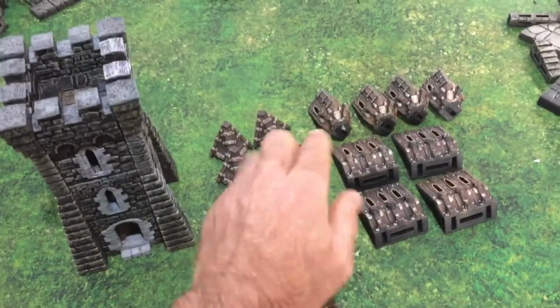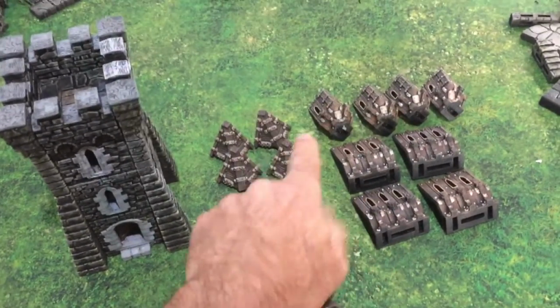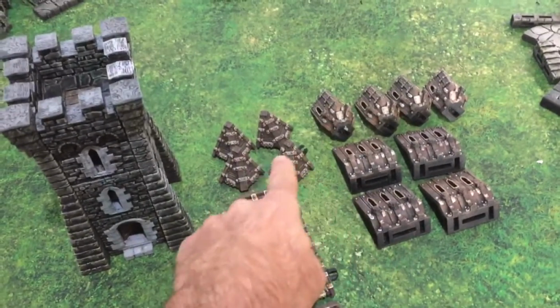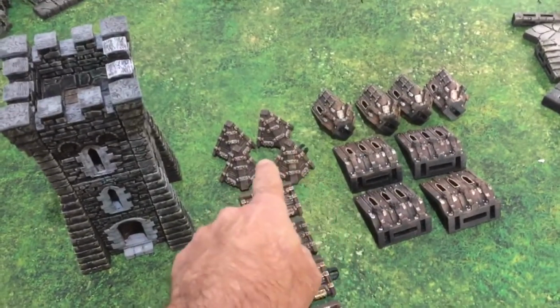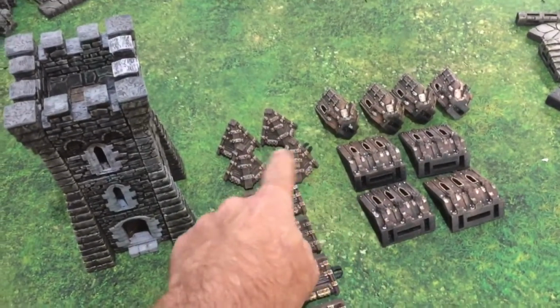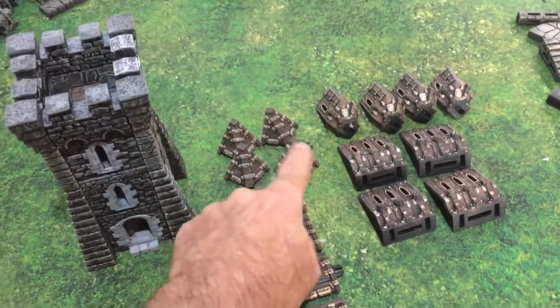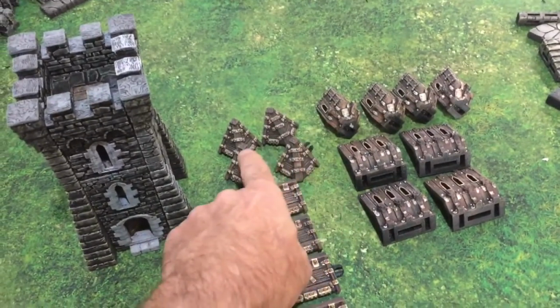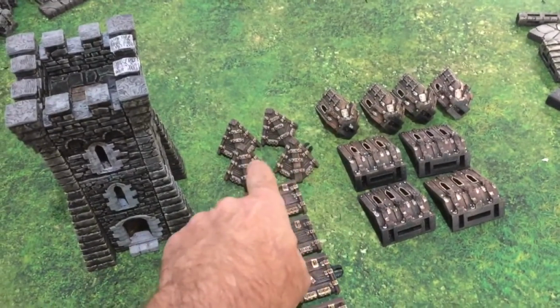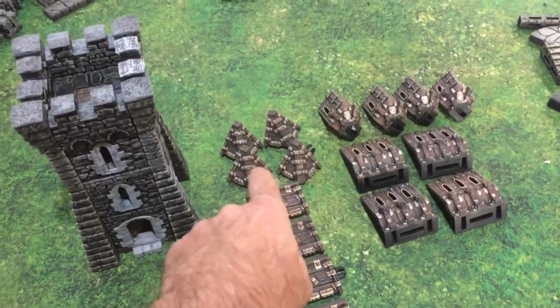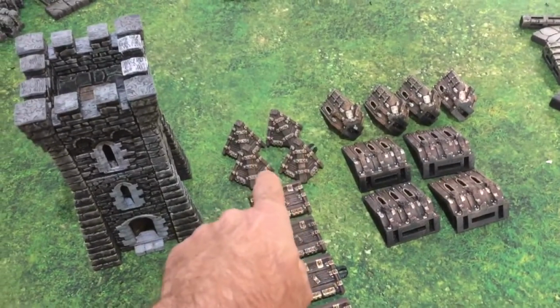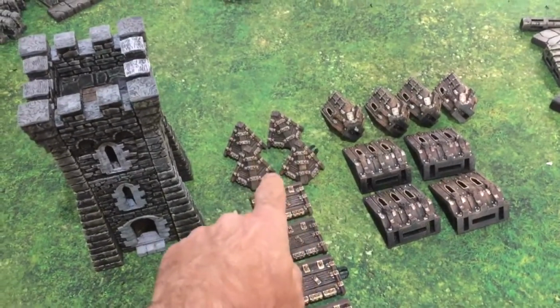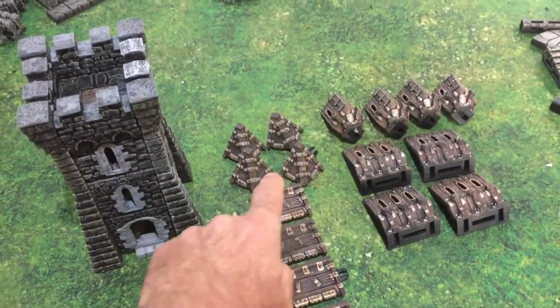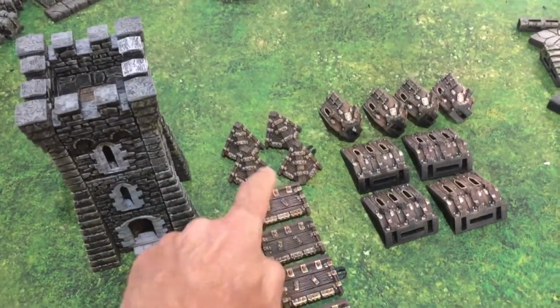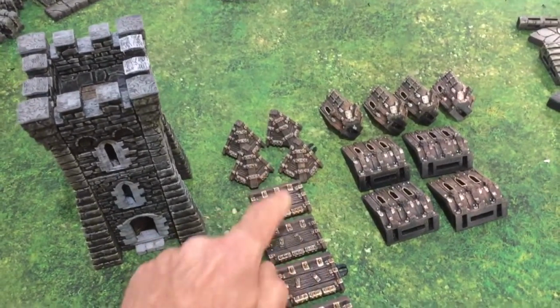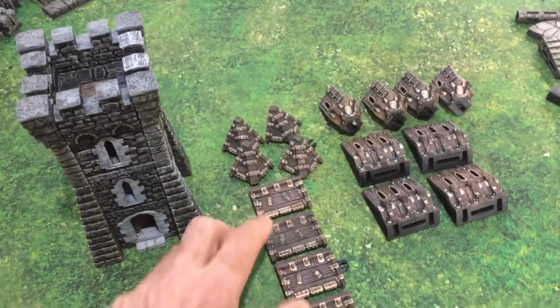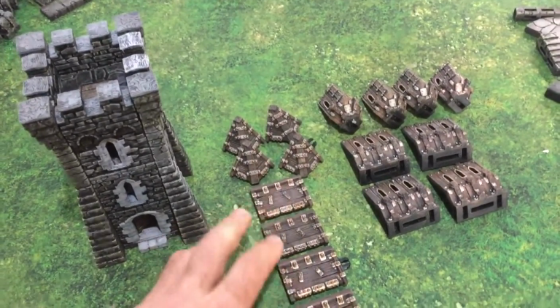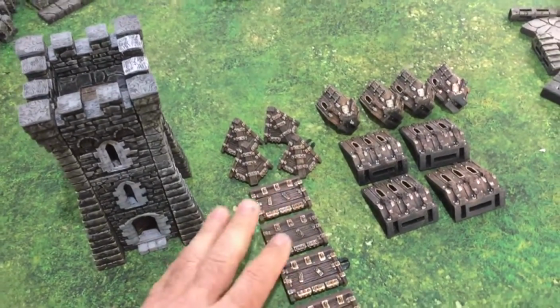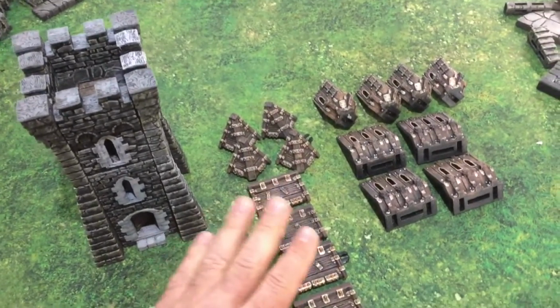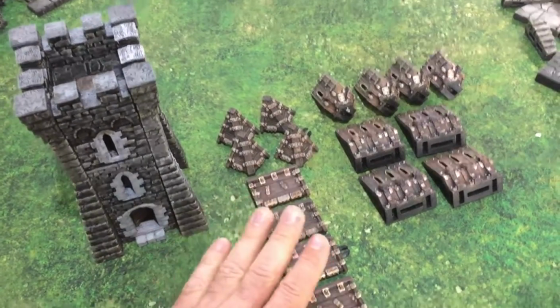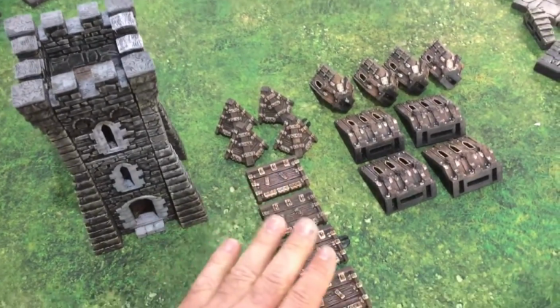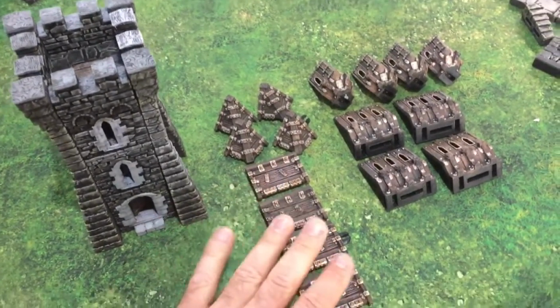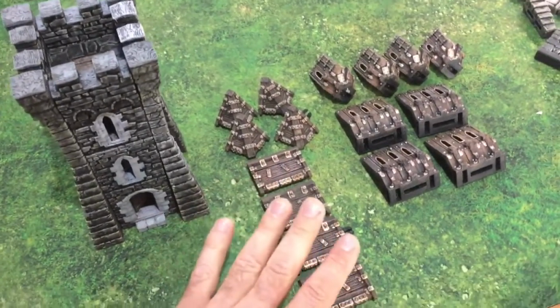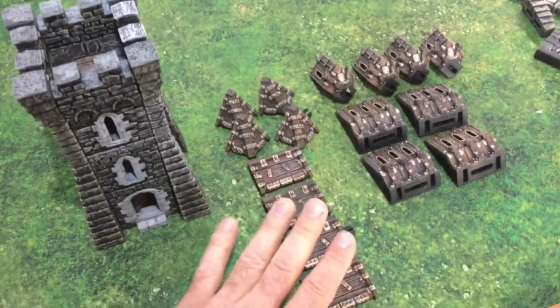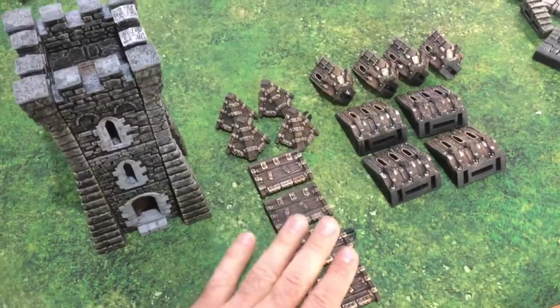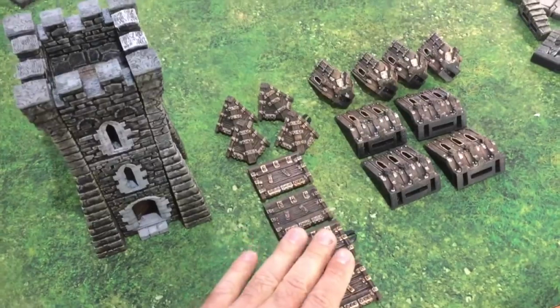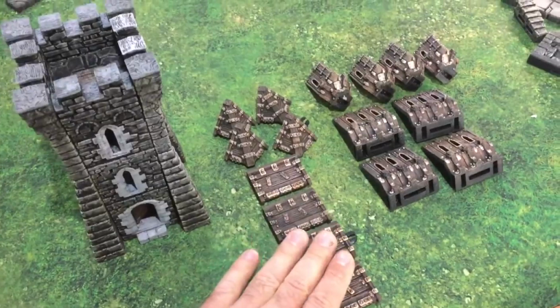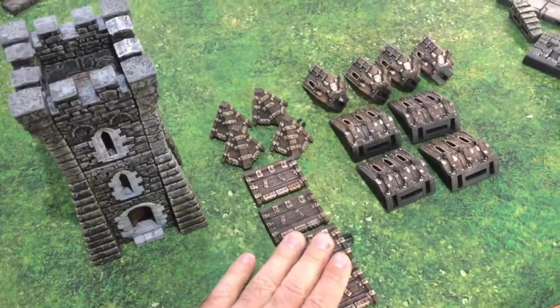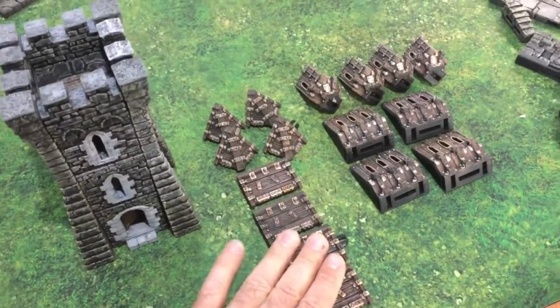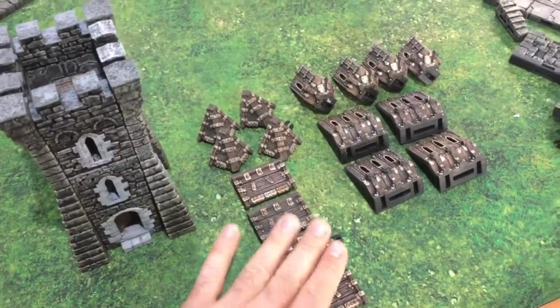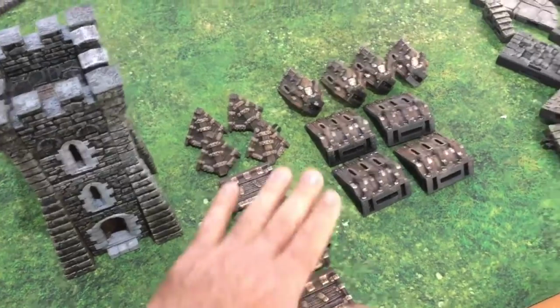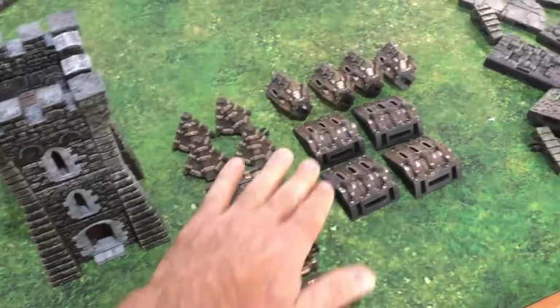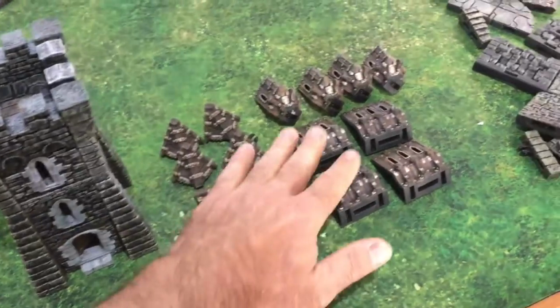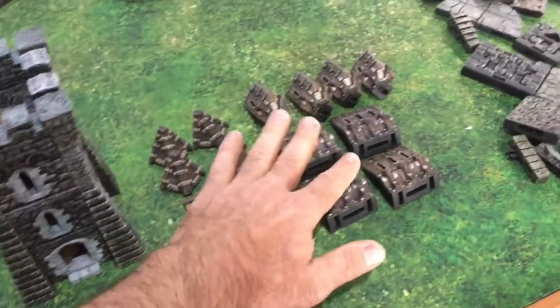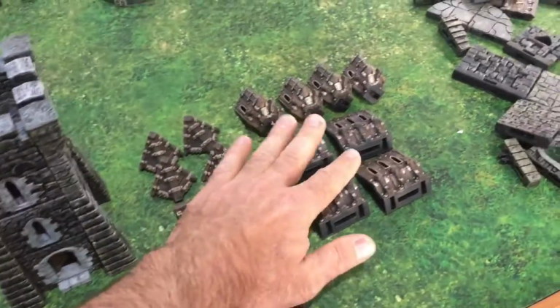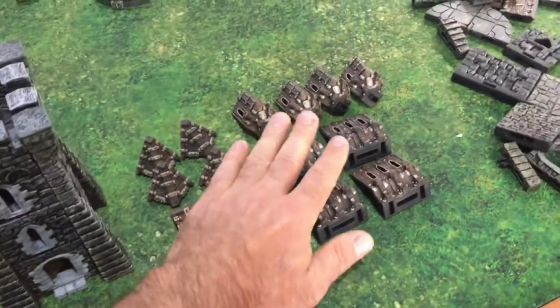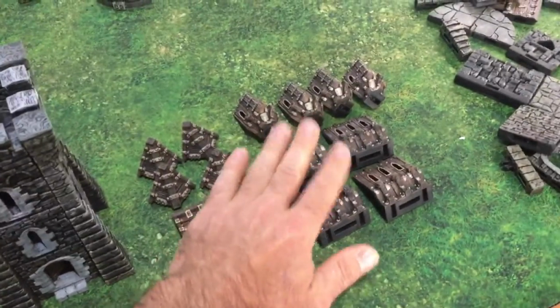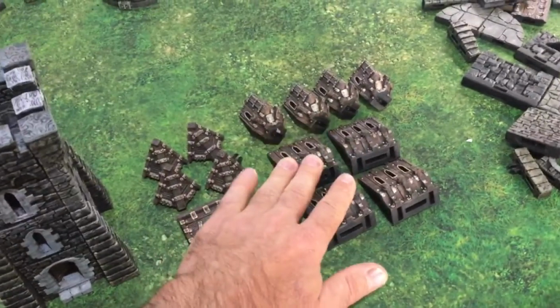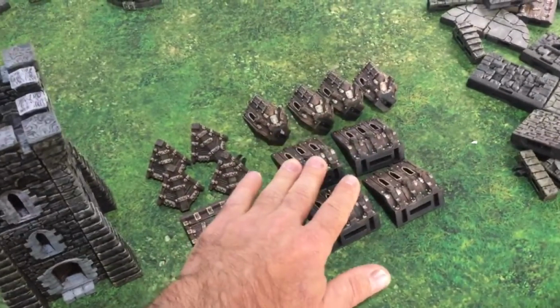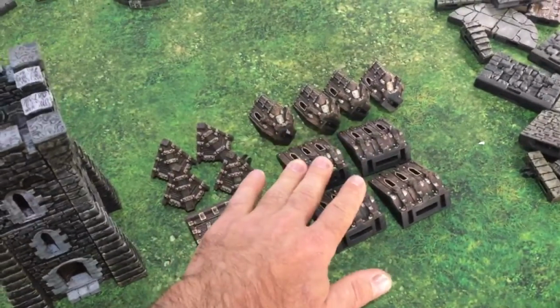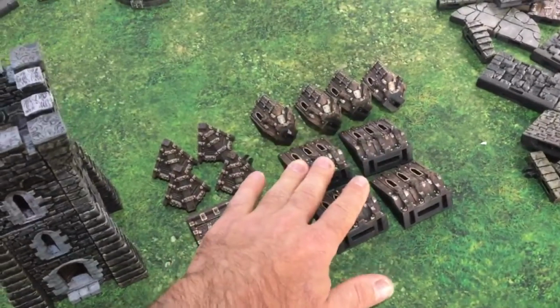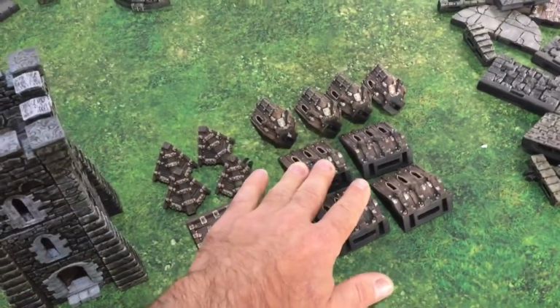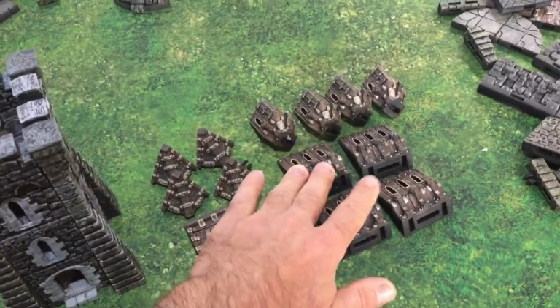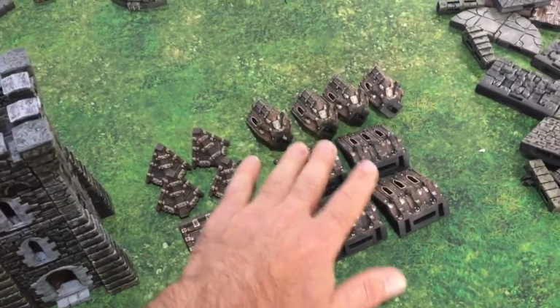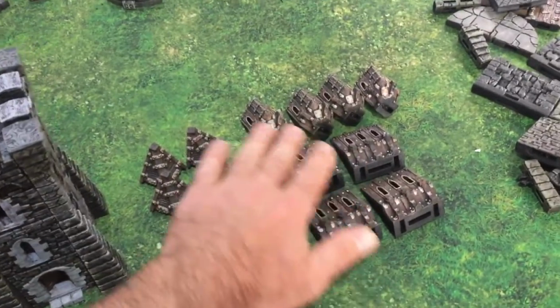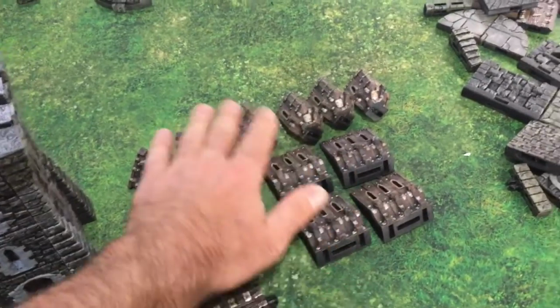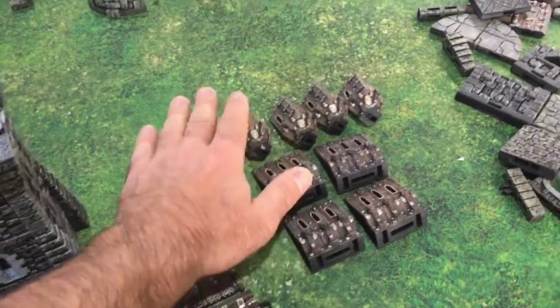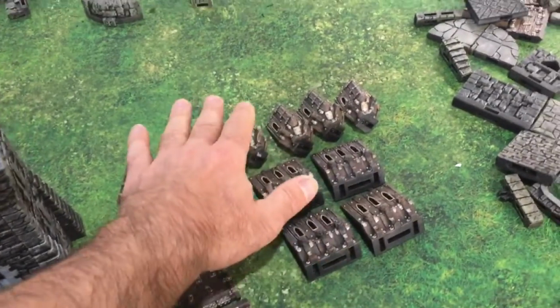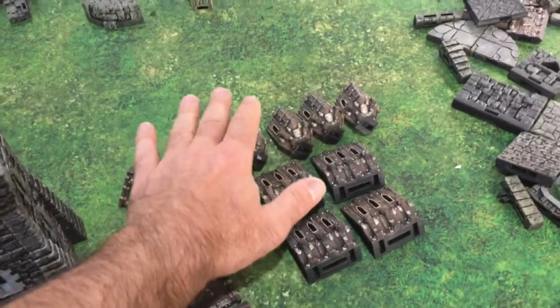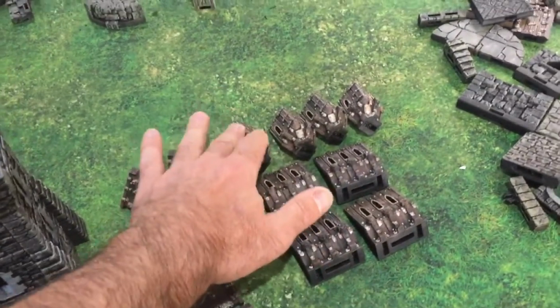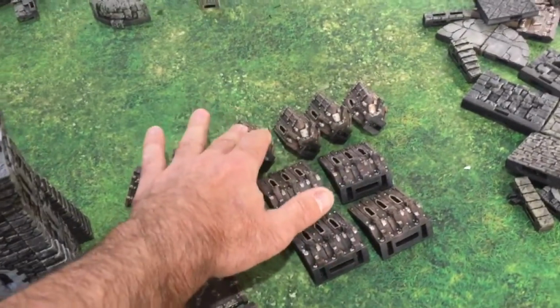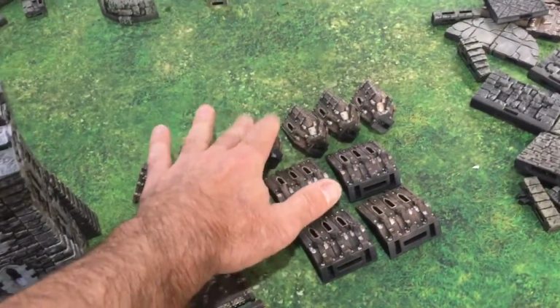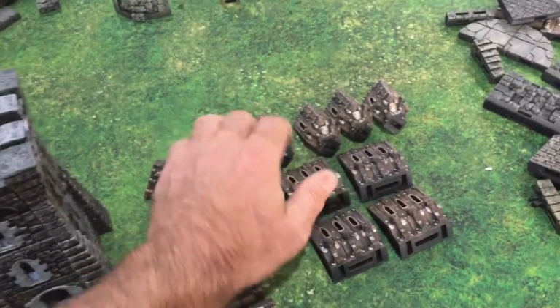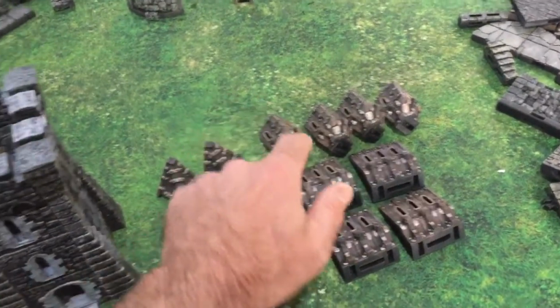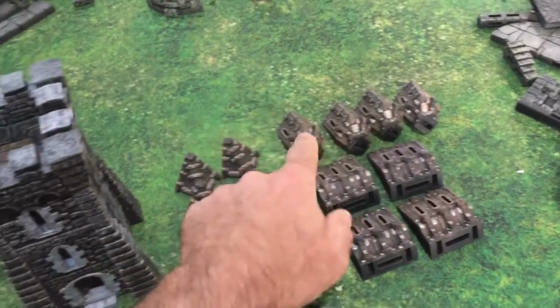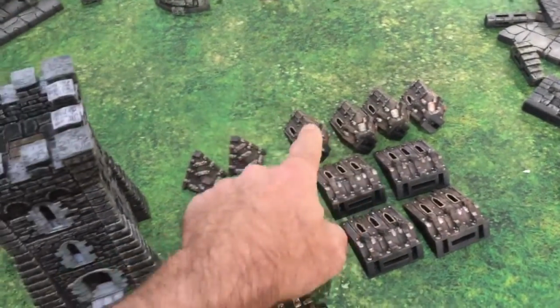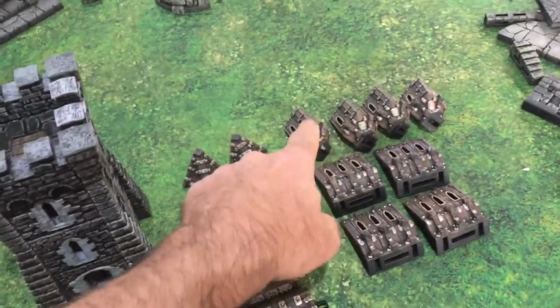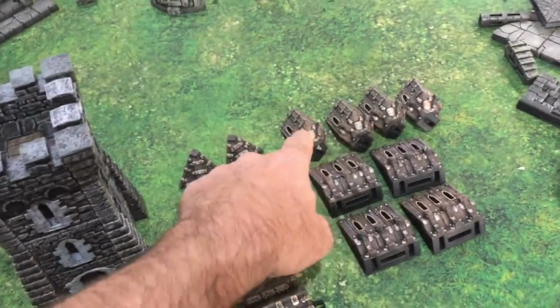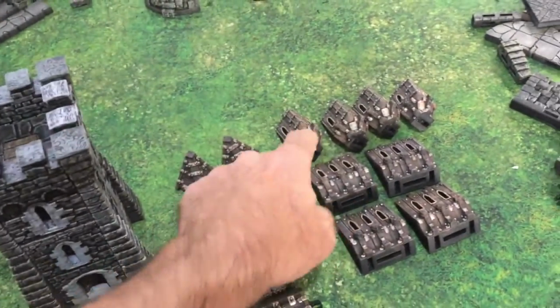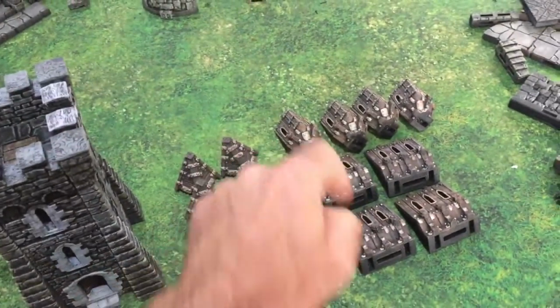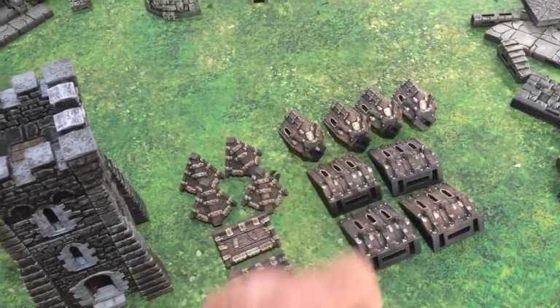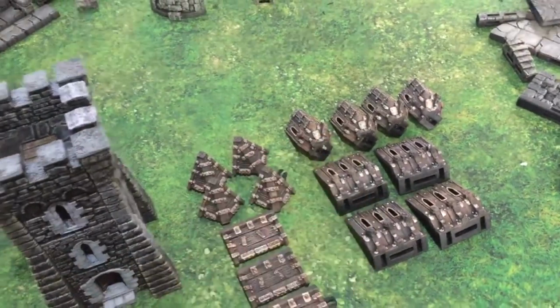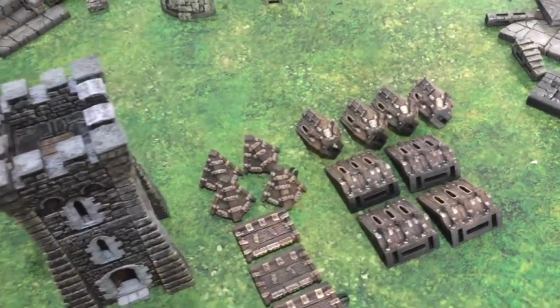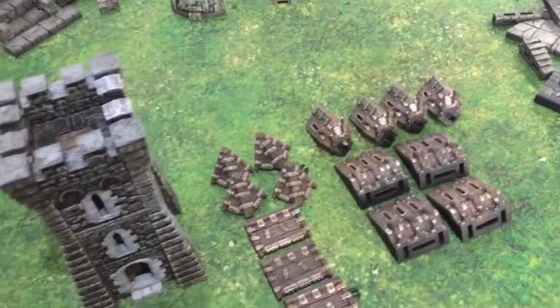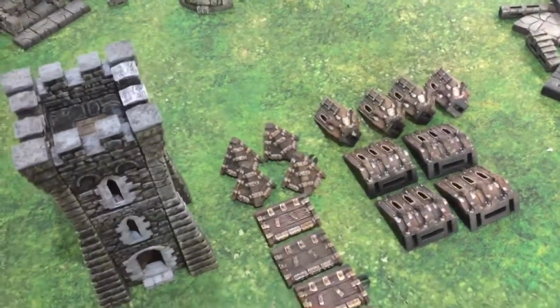Print four of the hoarding roof corners, four of the hoarding roof sides, four of the hoarding roof walls, and four of the hoarding corners.